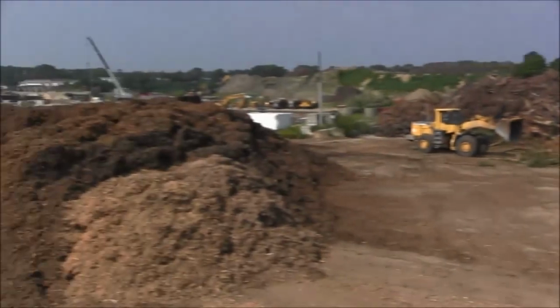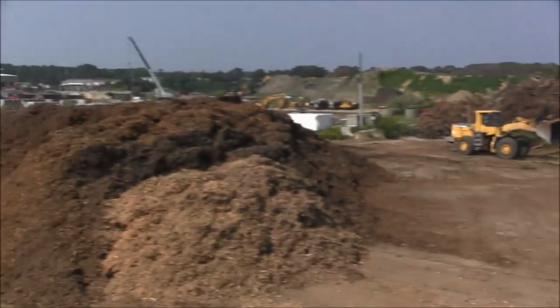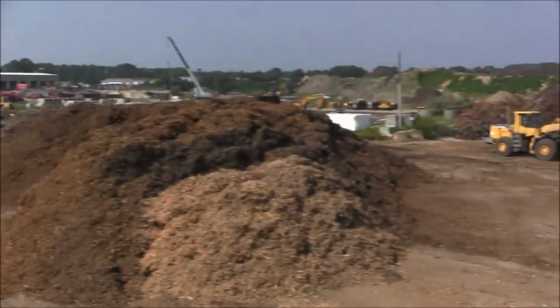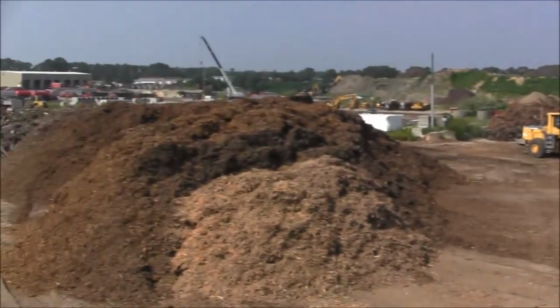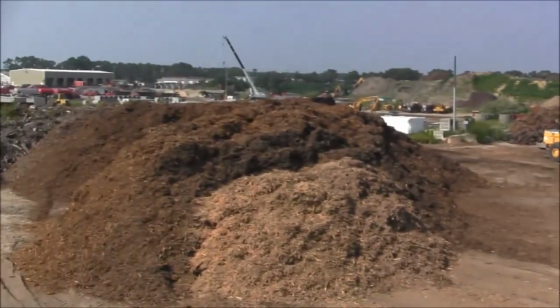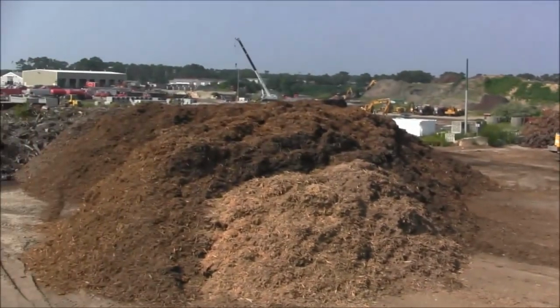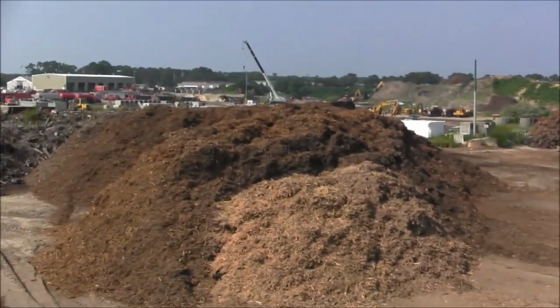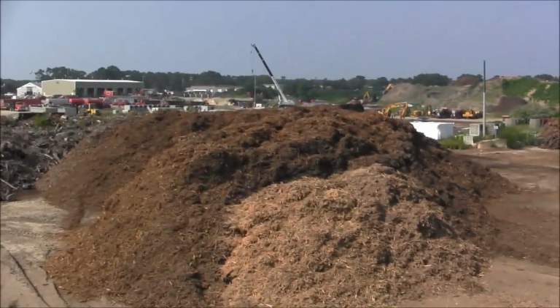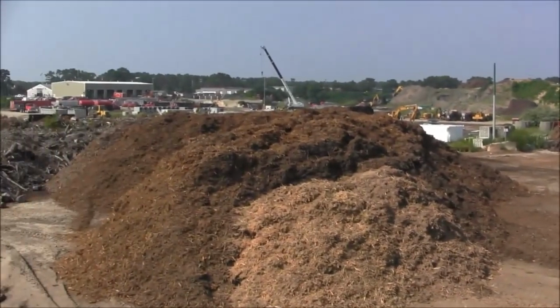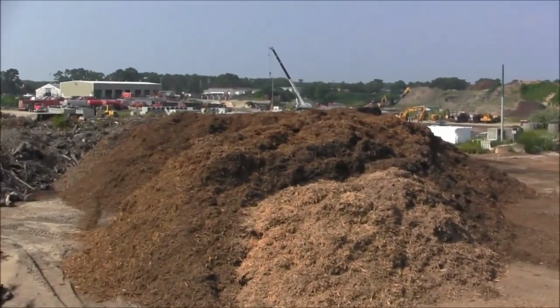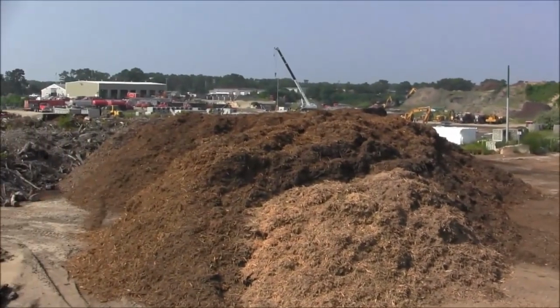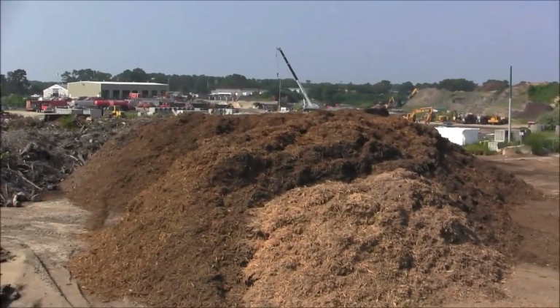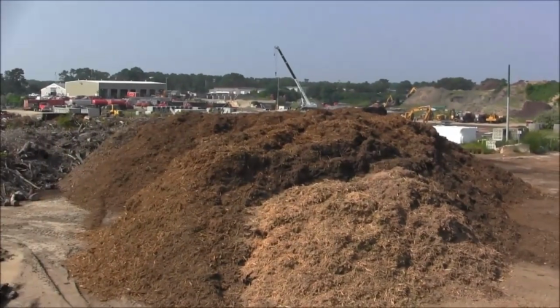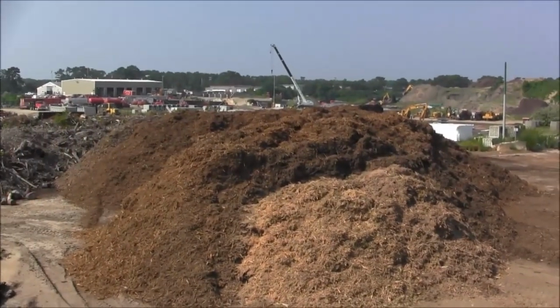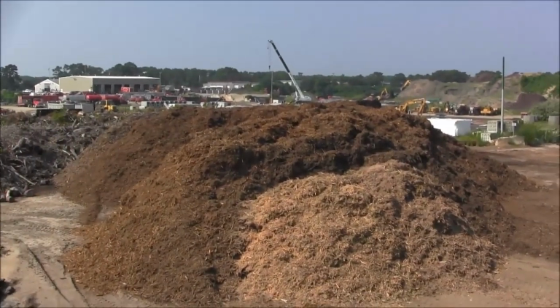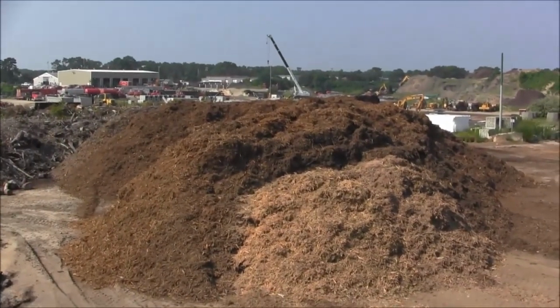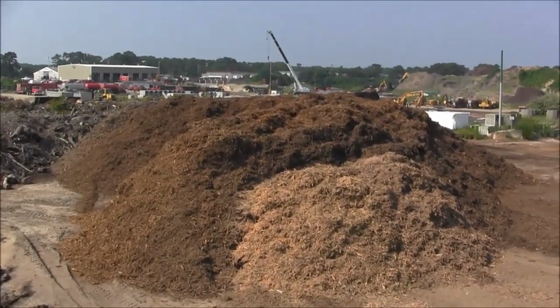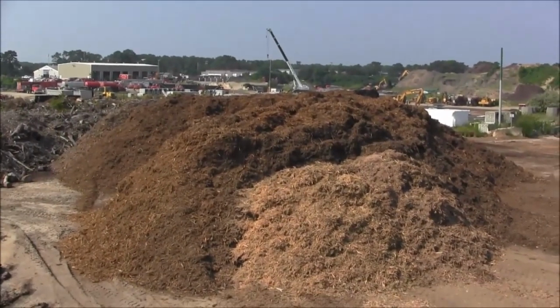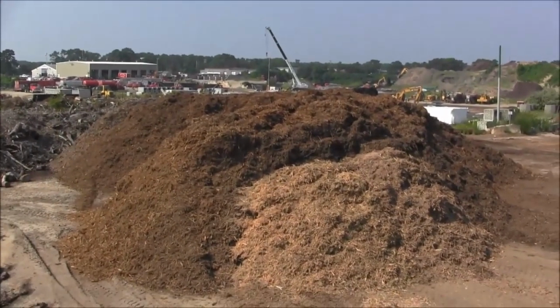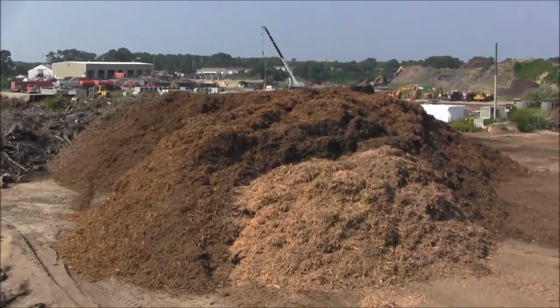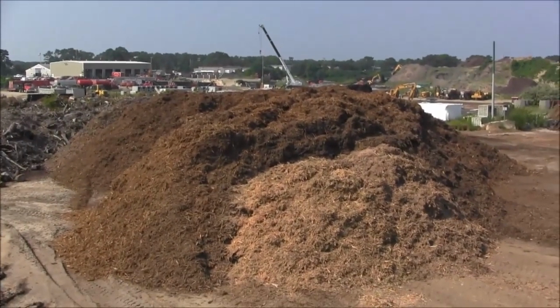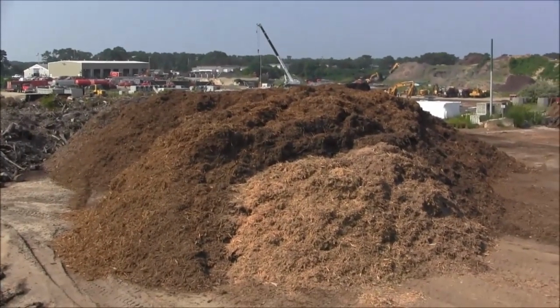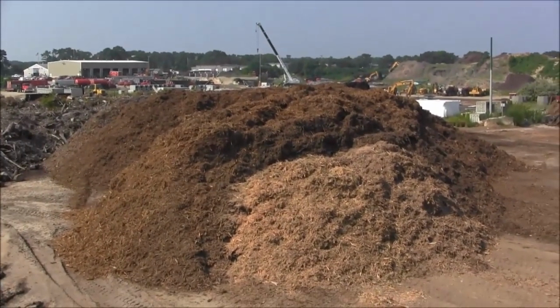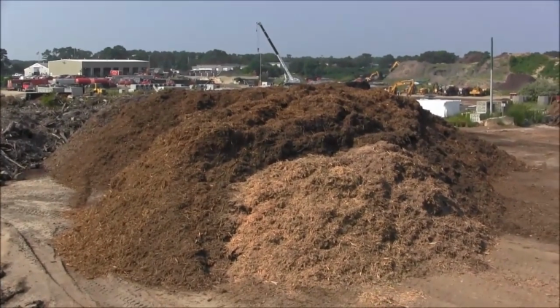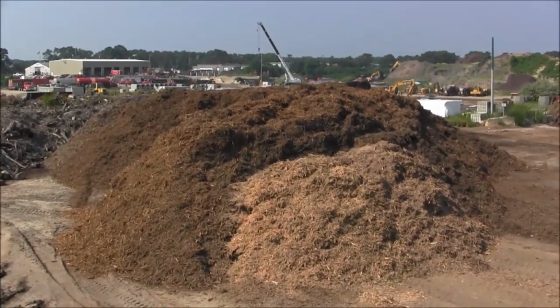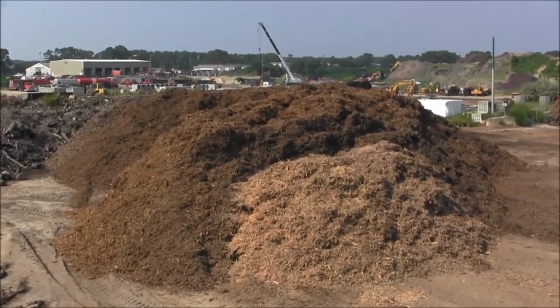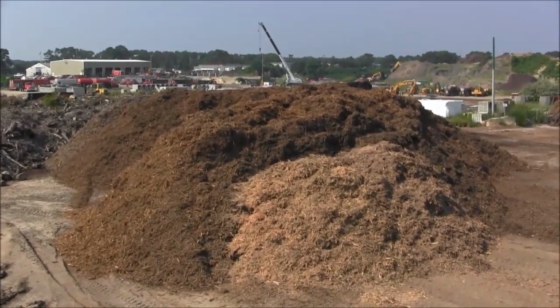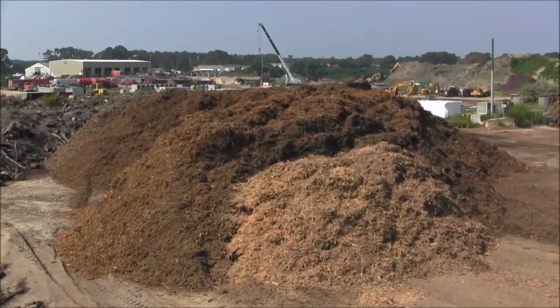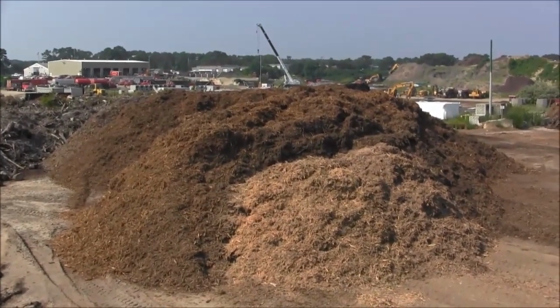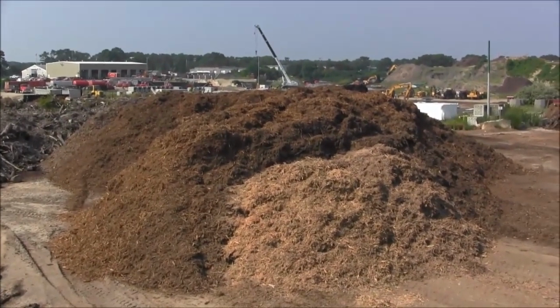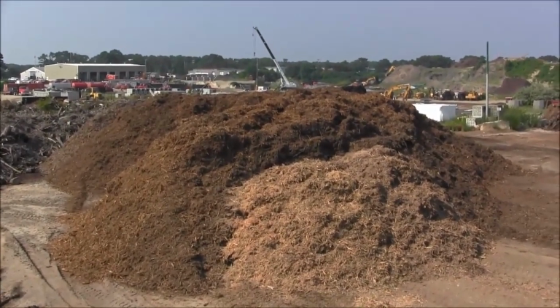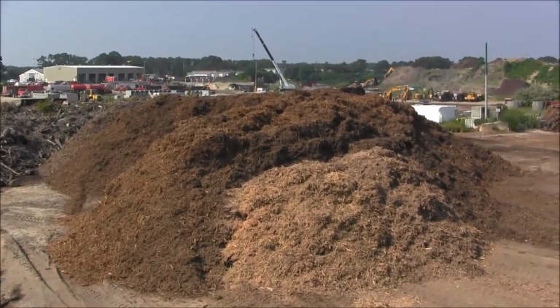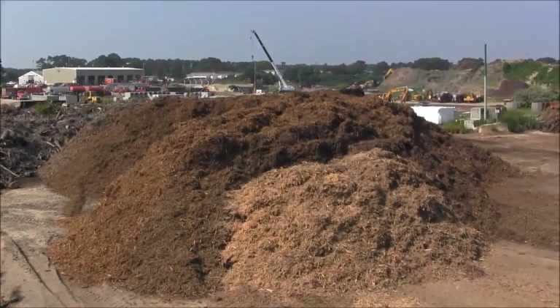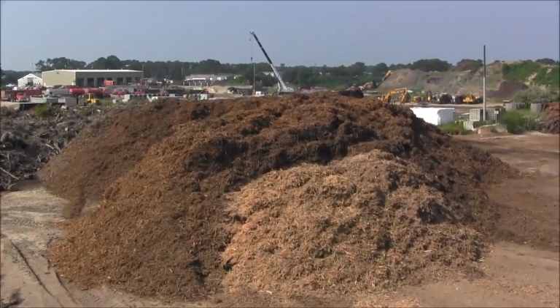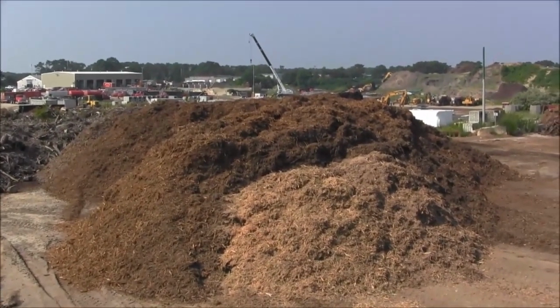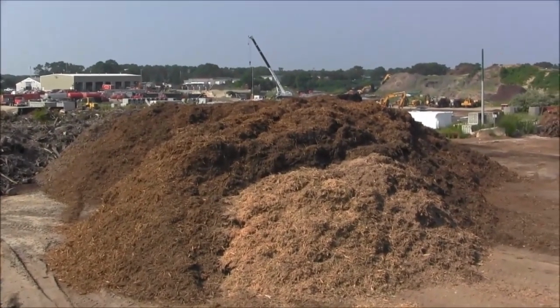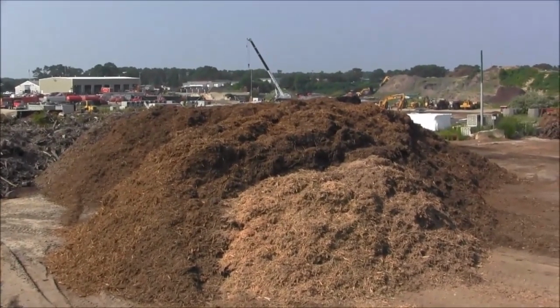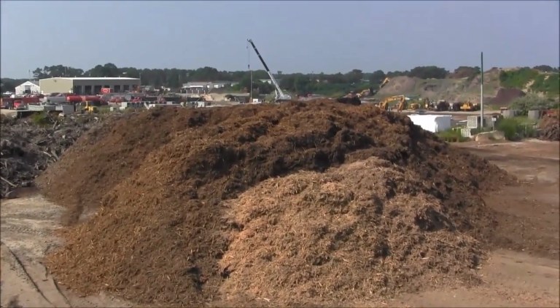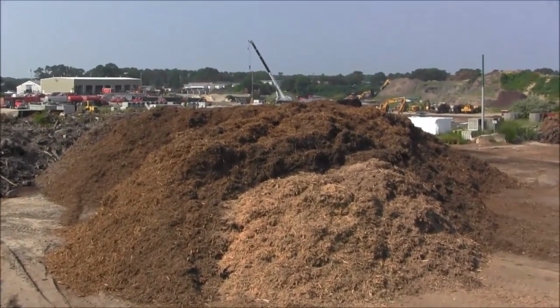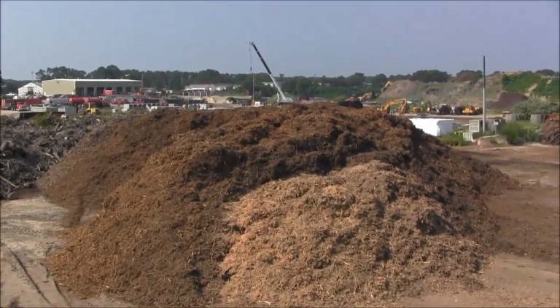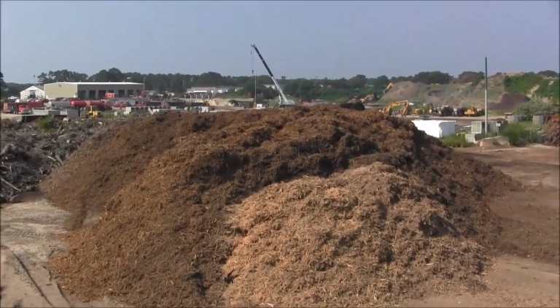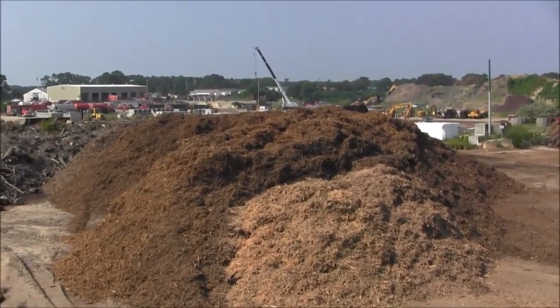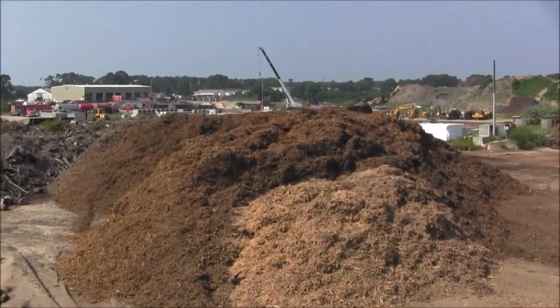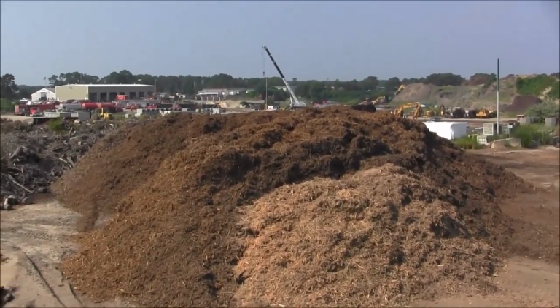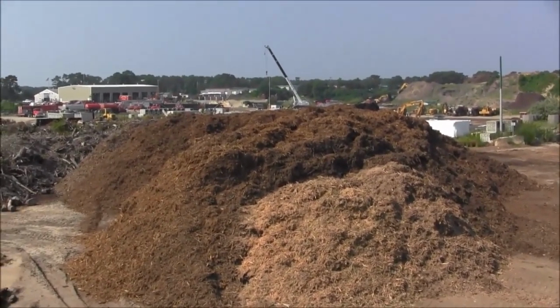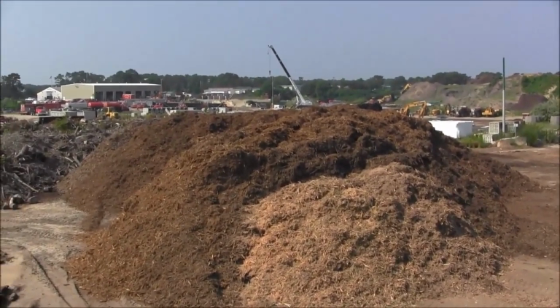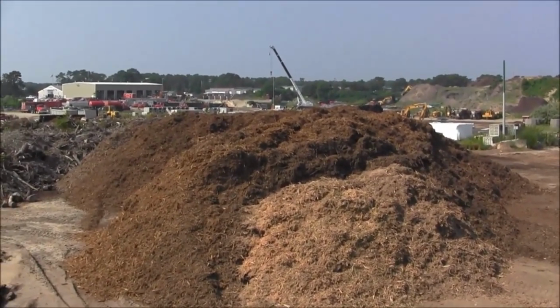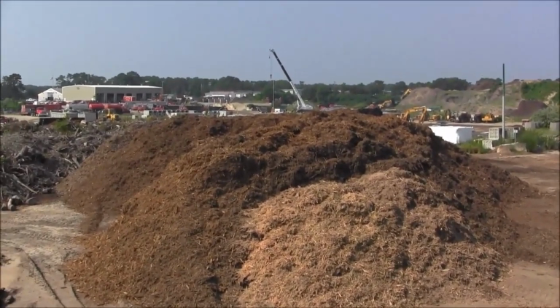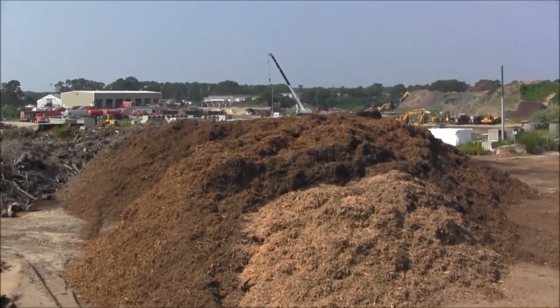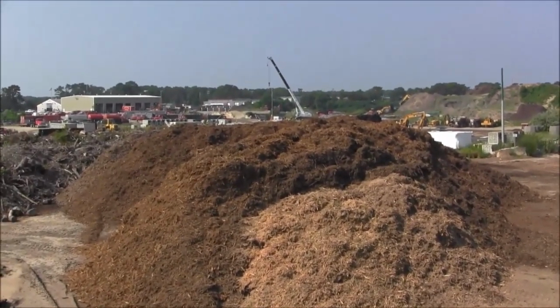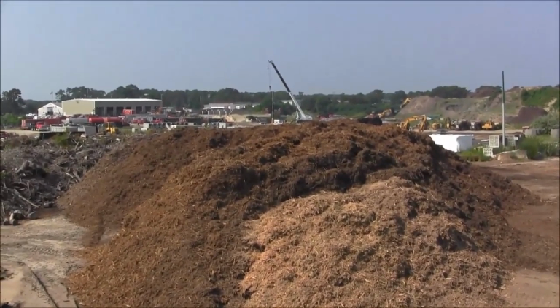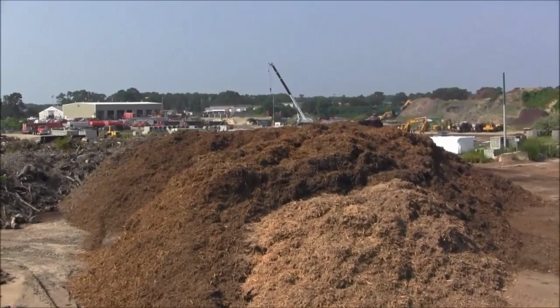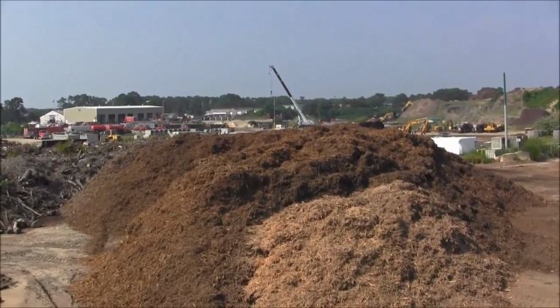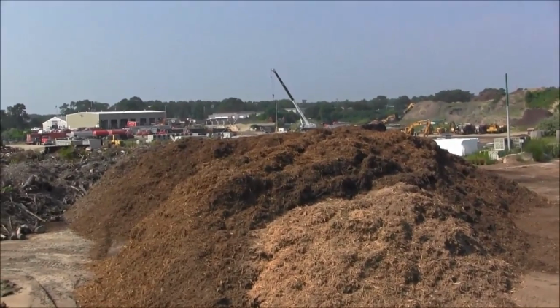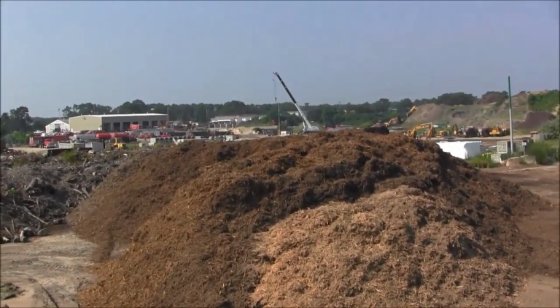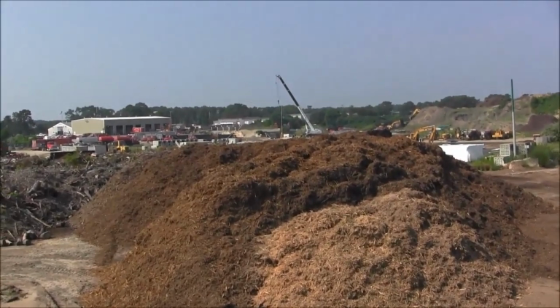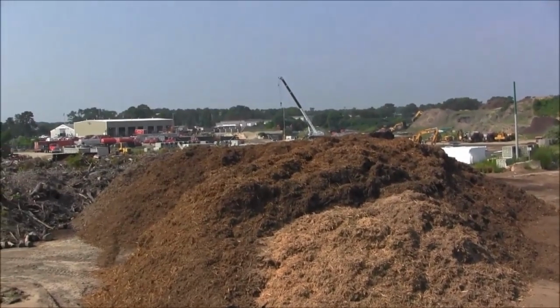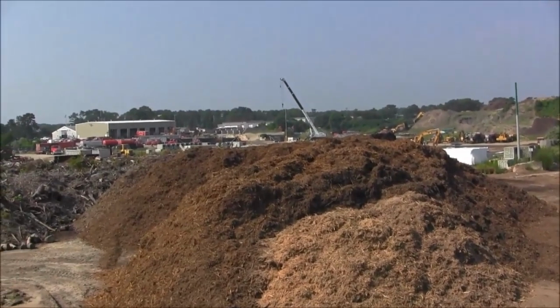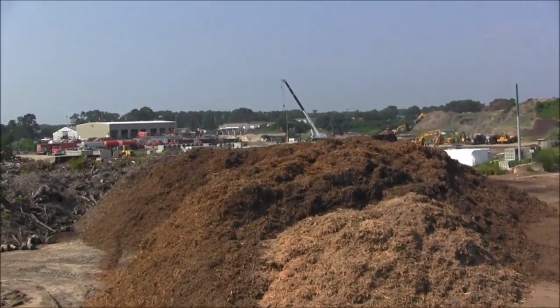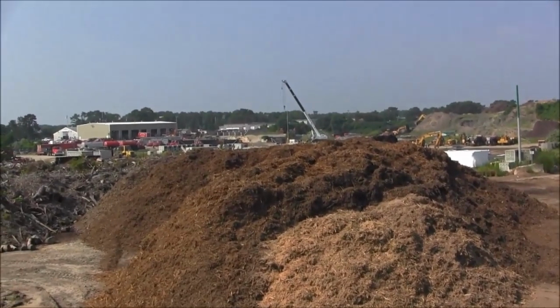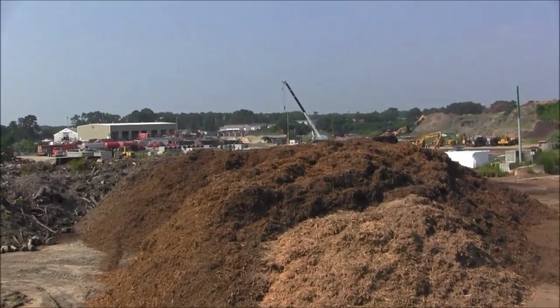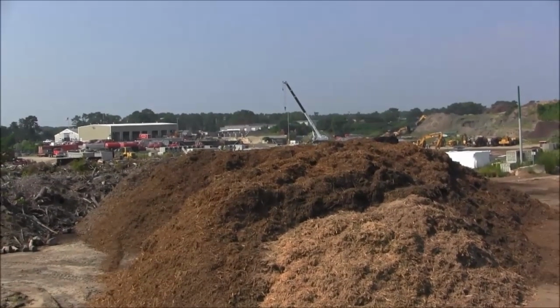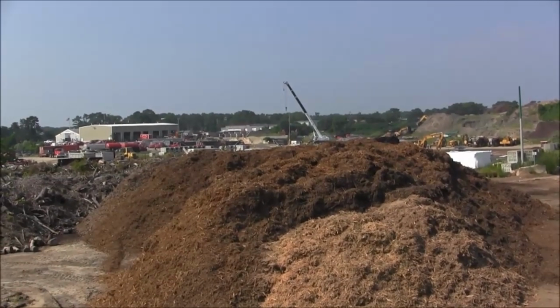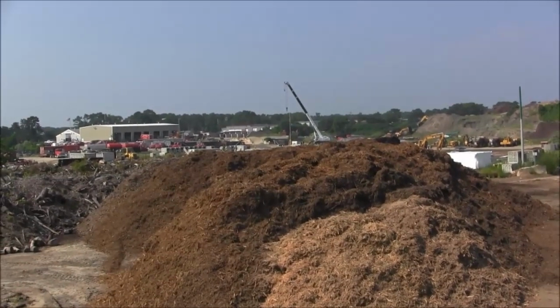Now there's the pile of the fresh ground stuff. It looks like all that was pretty well ground up this morning.